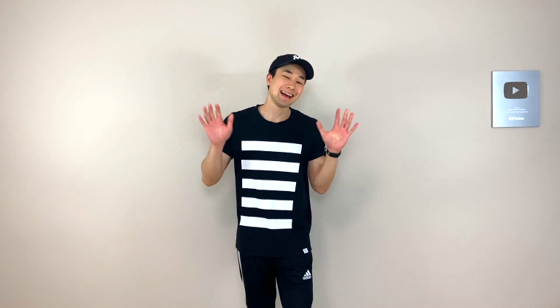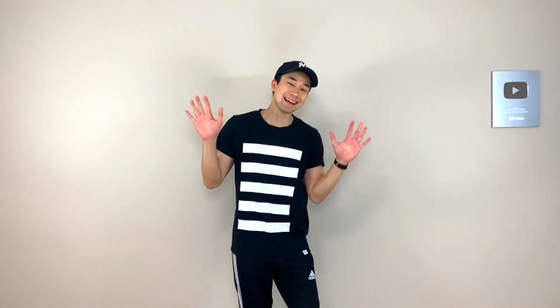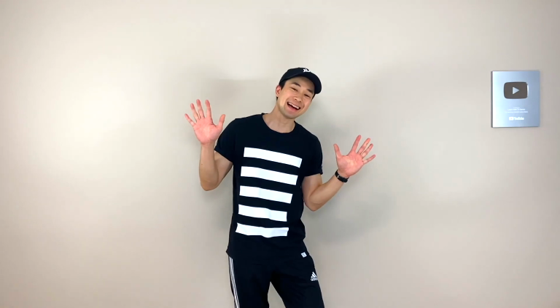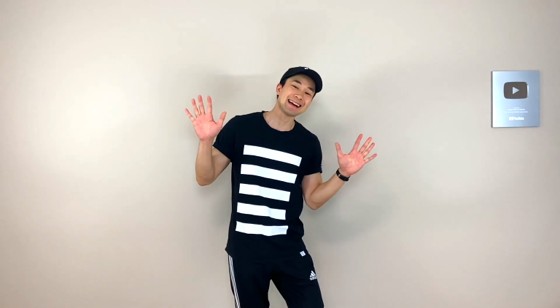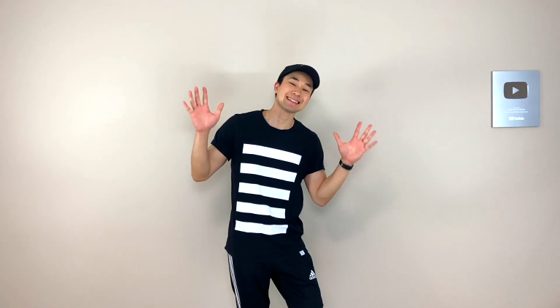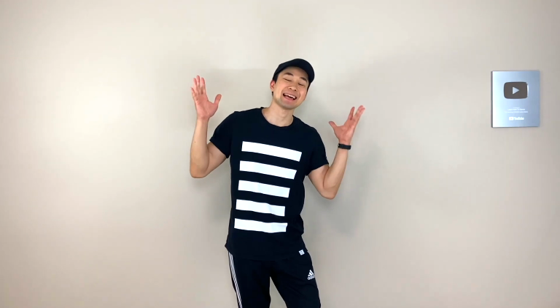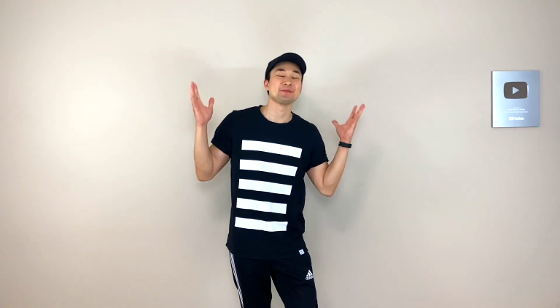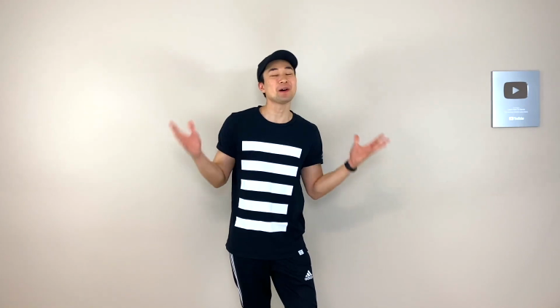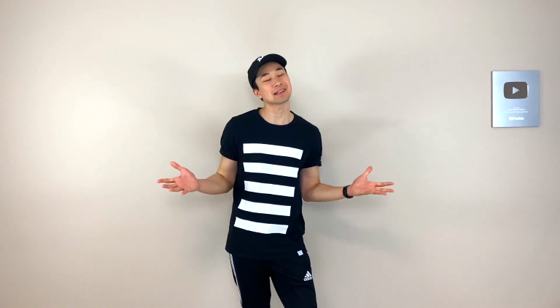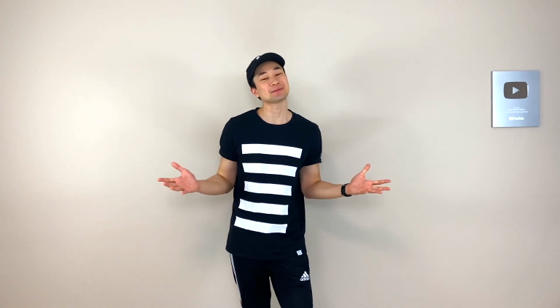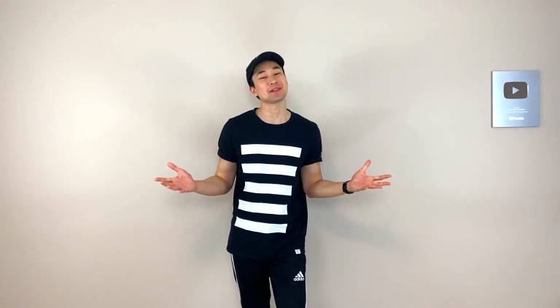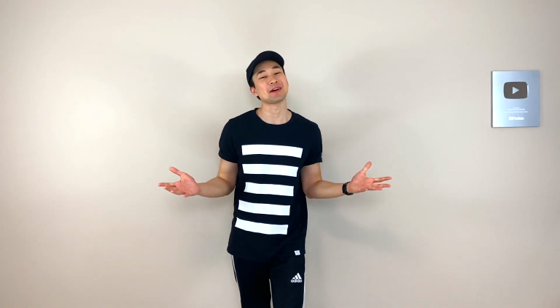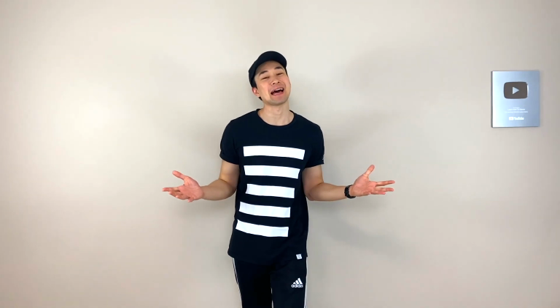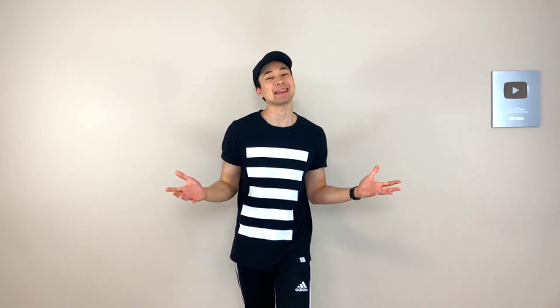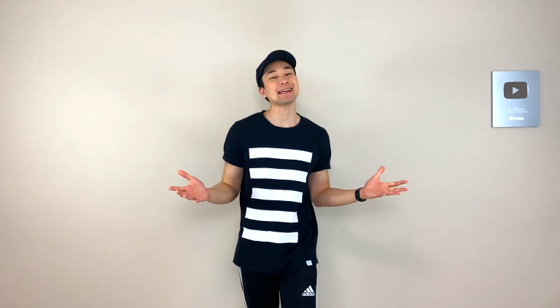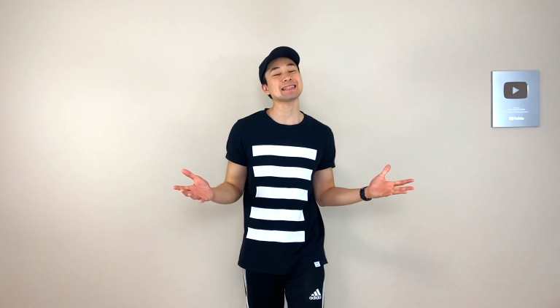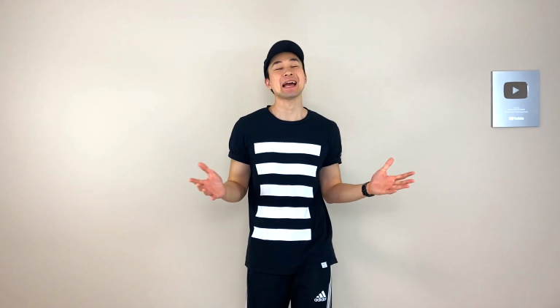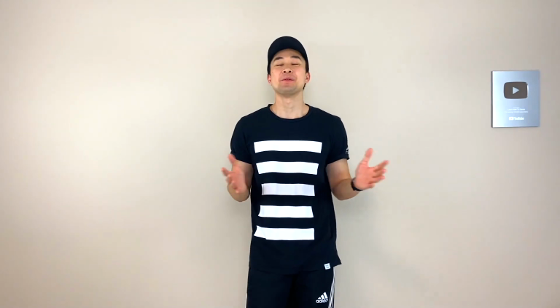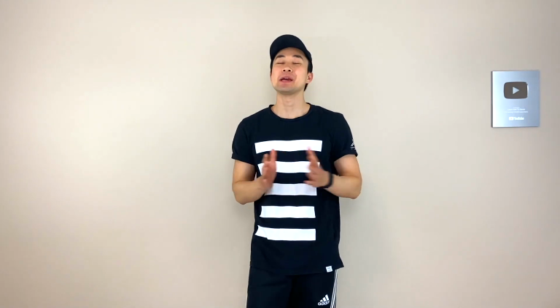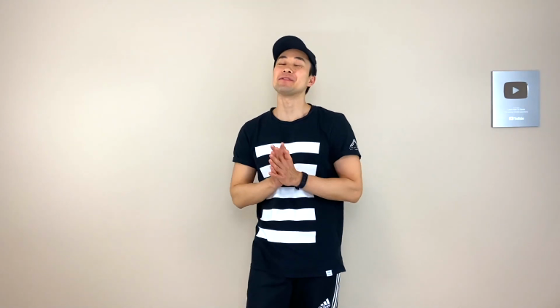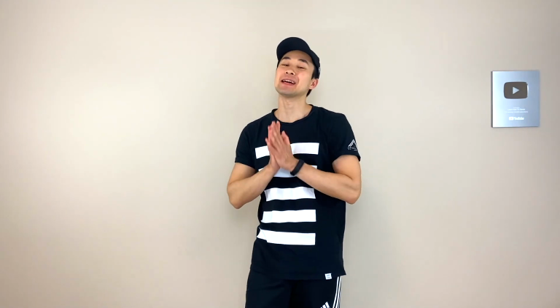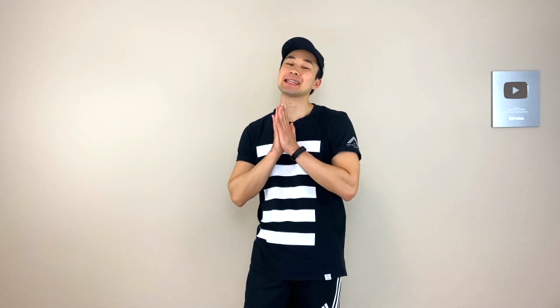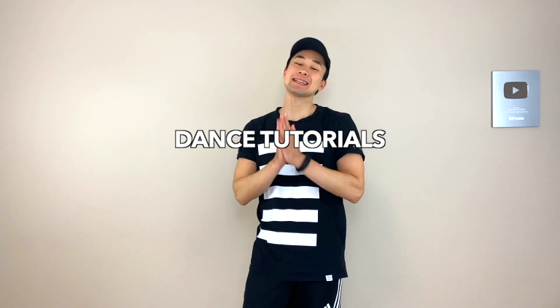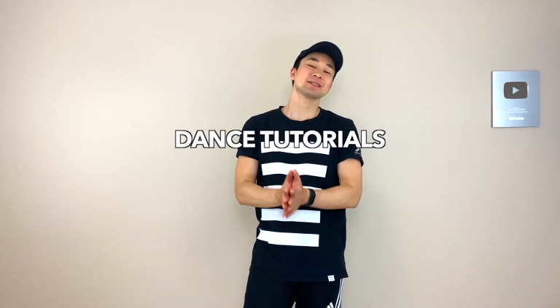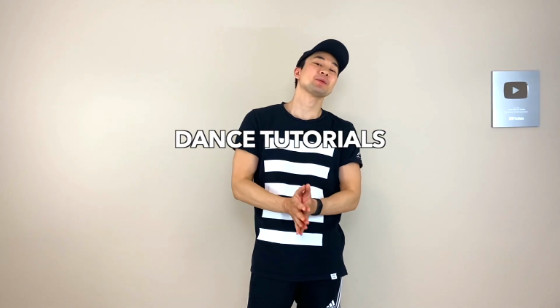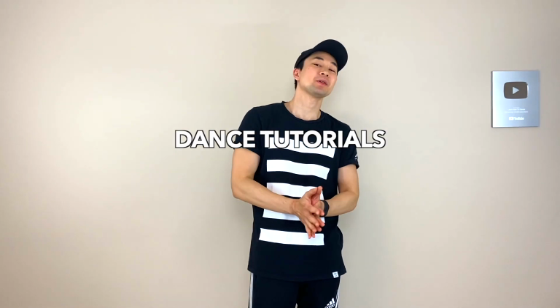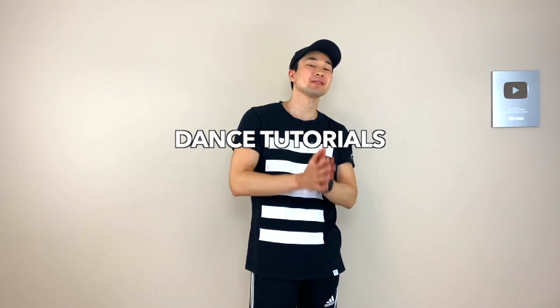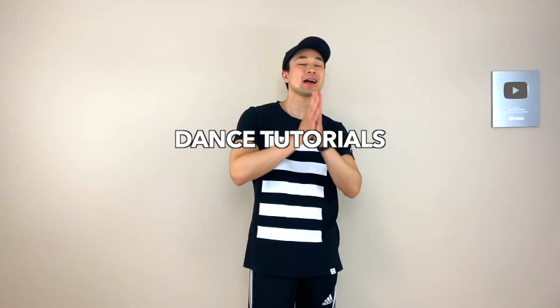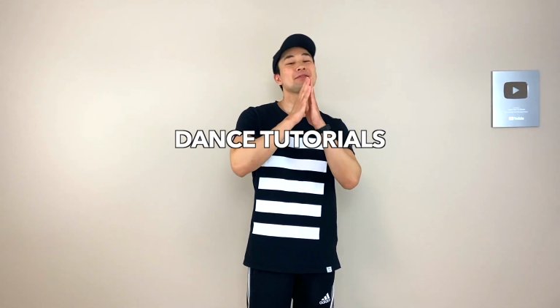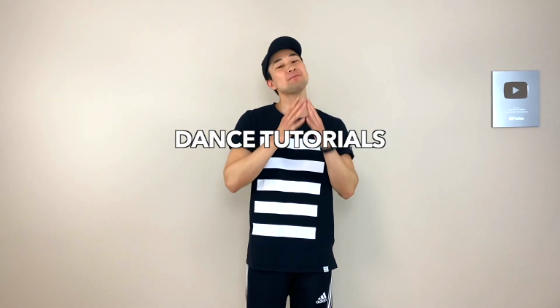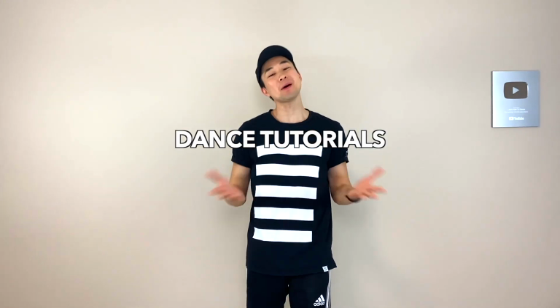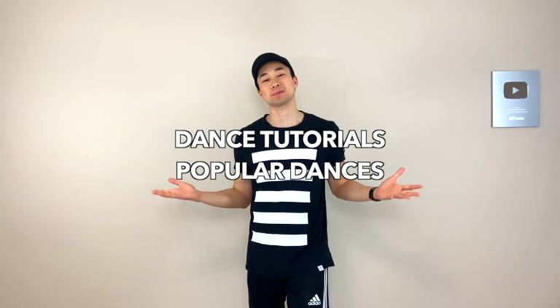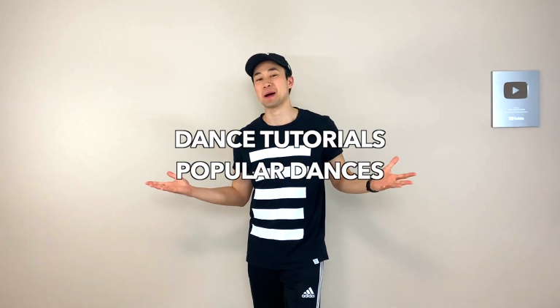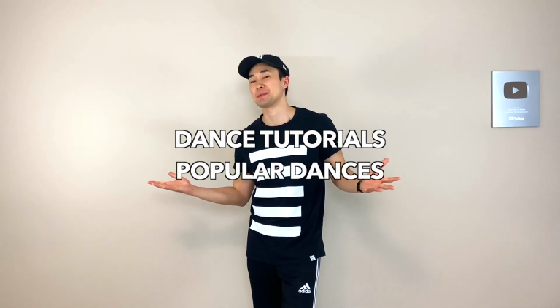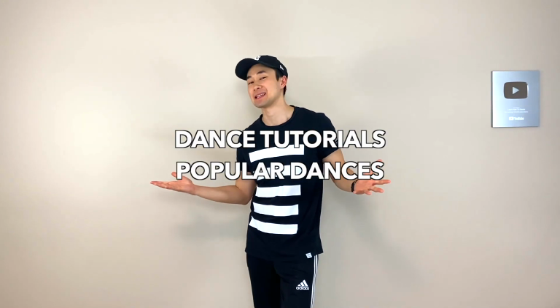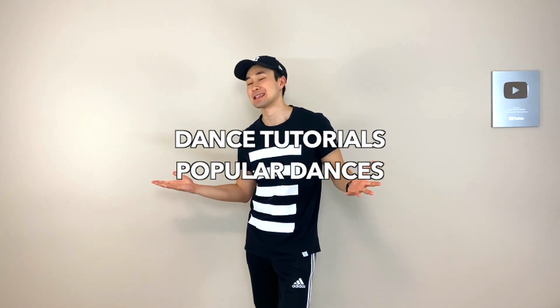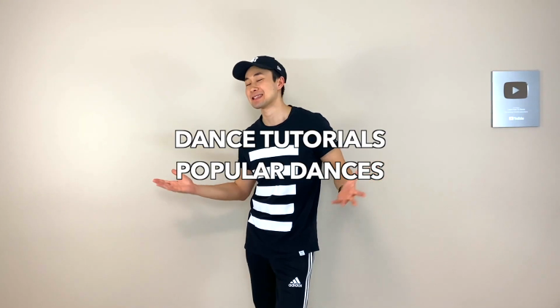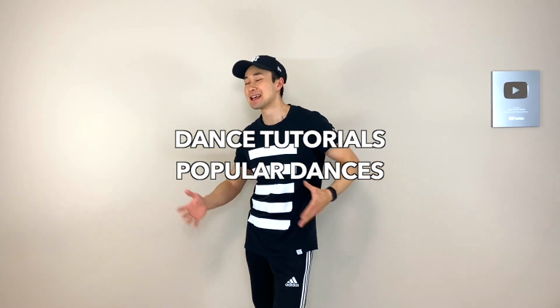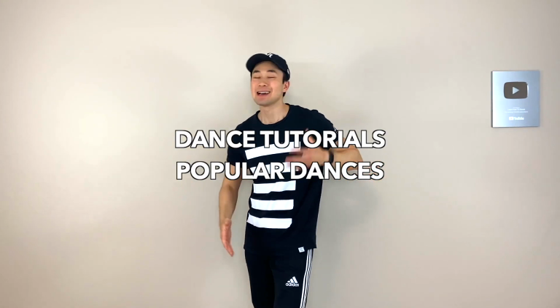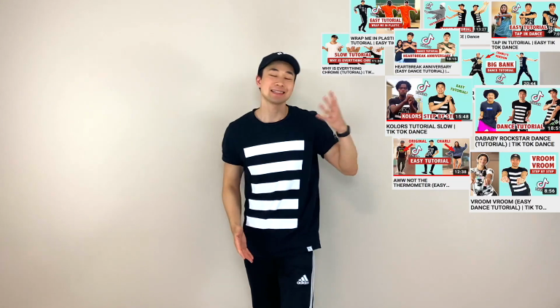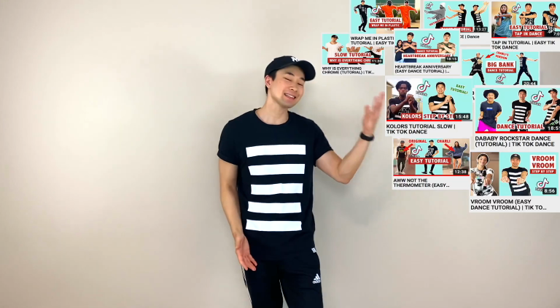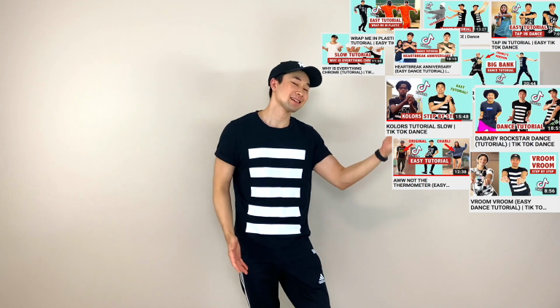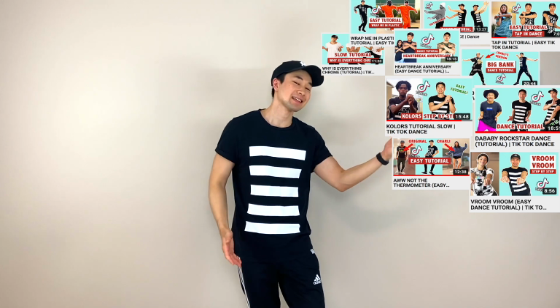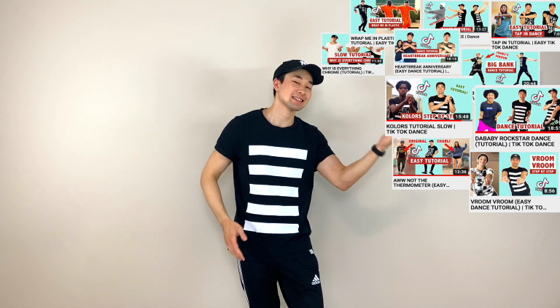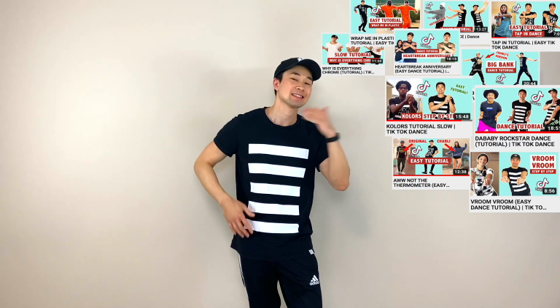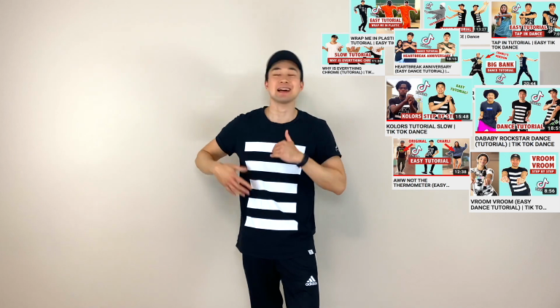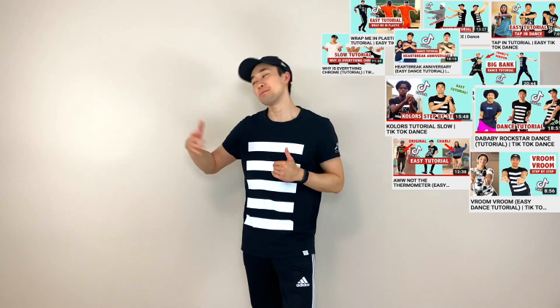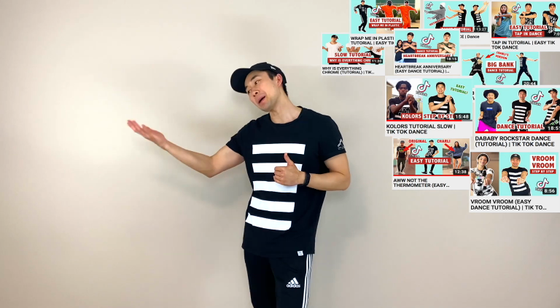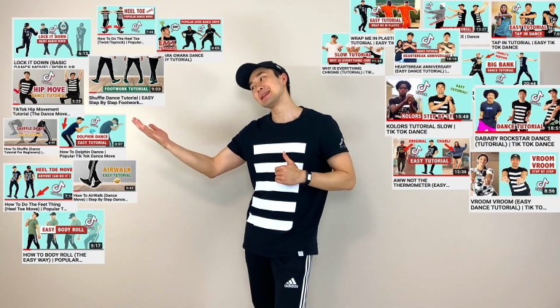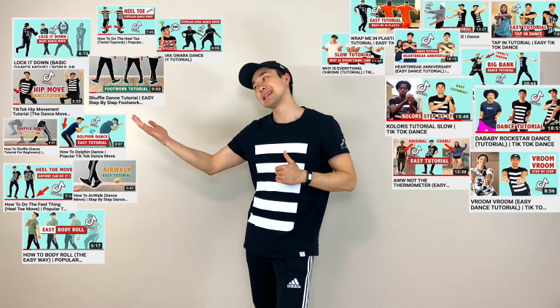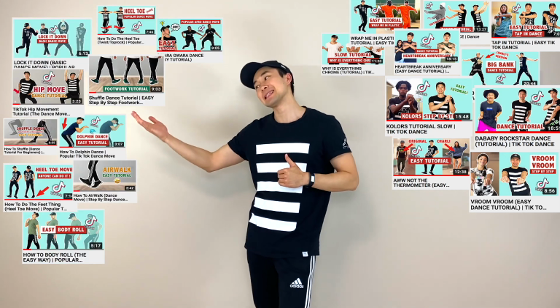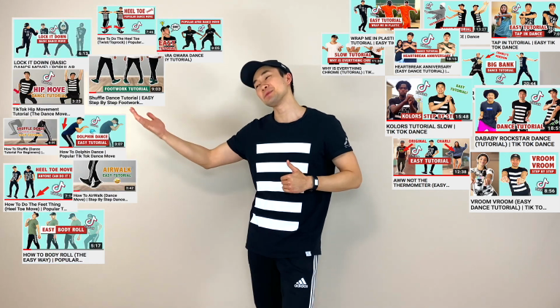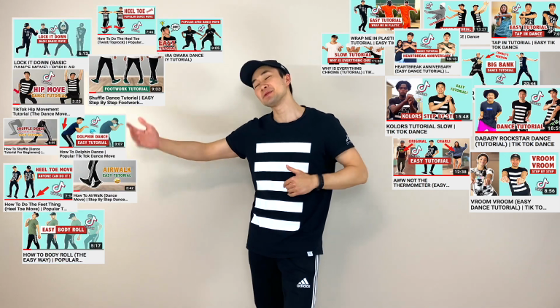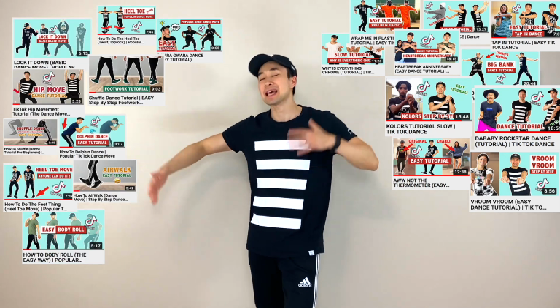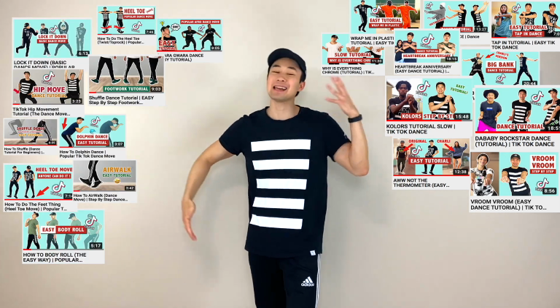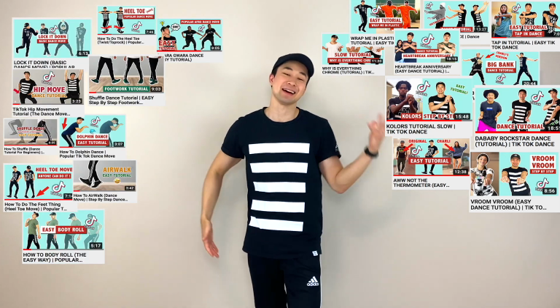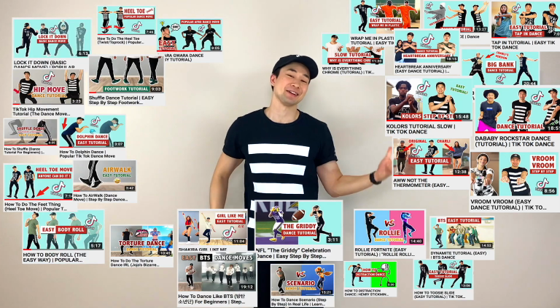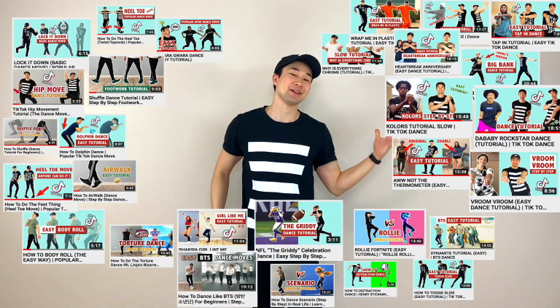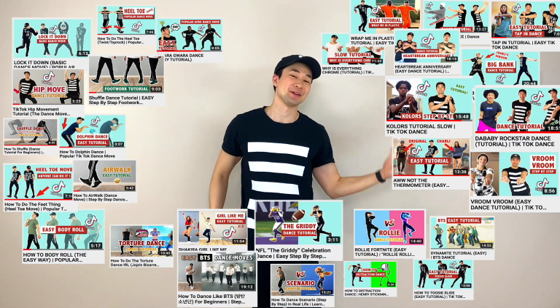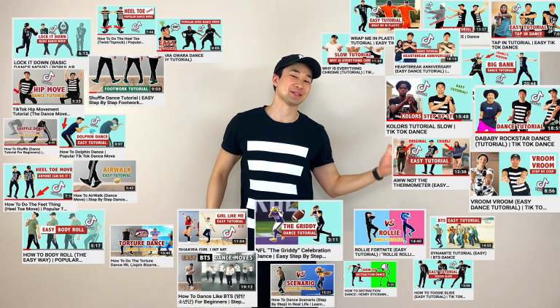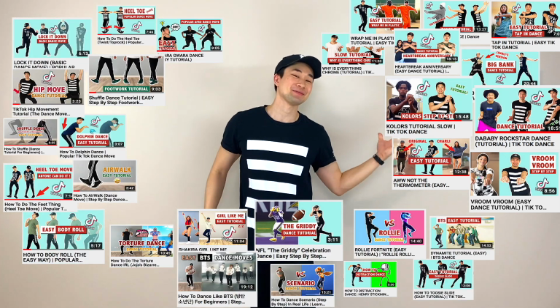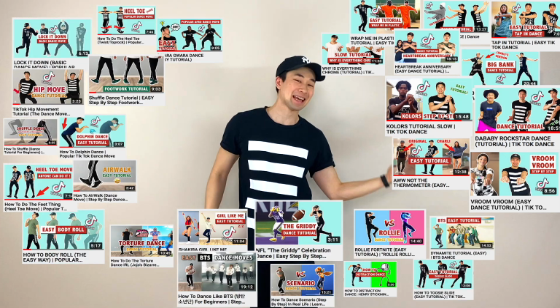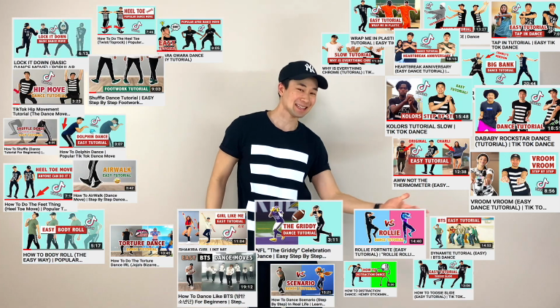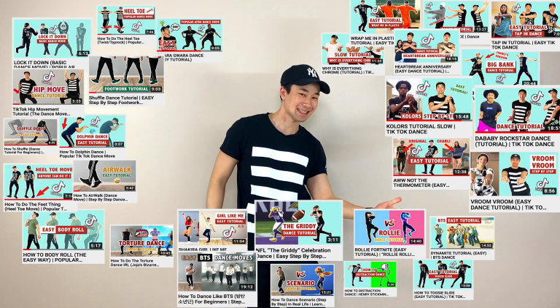Hey guys and welcome to Learn How to Dance, where you can find dance tutorials of the most popular dances, TikTok dances, popular dance moves and other awesome dances.